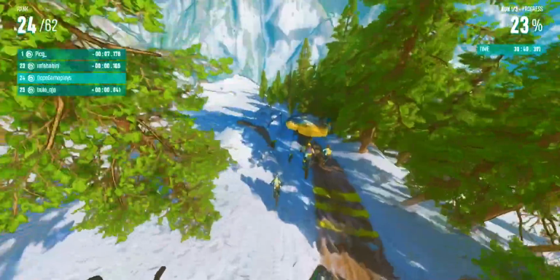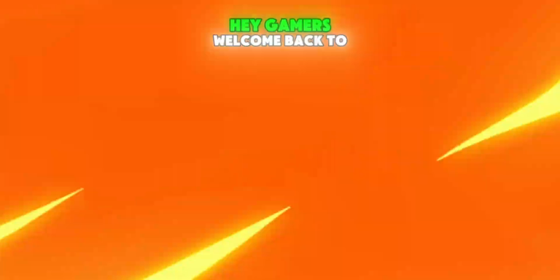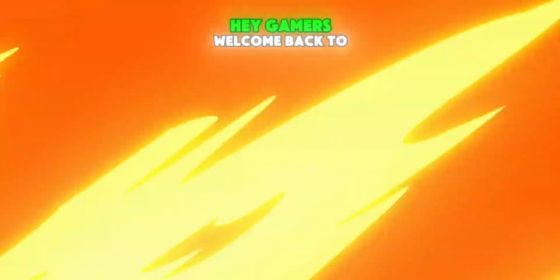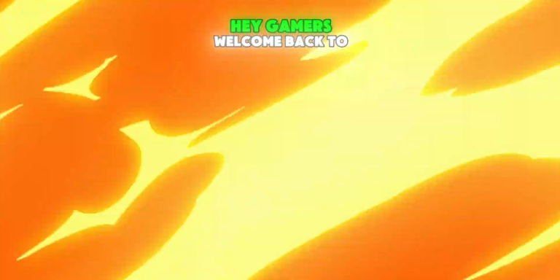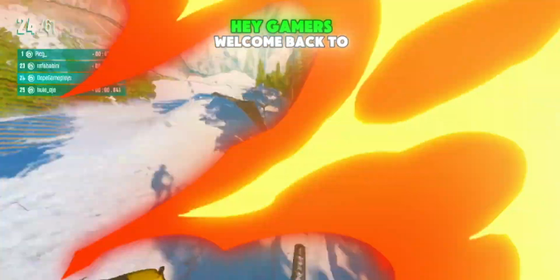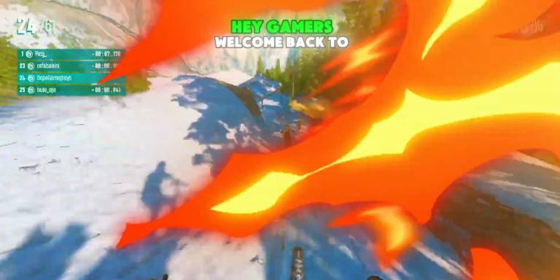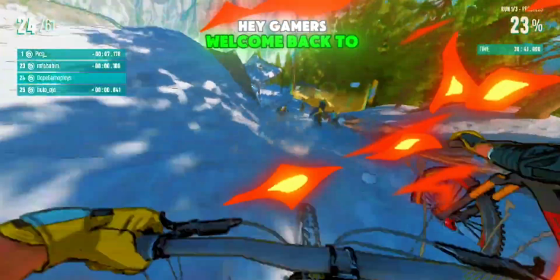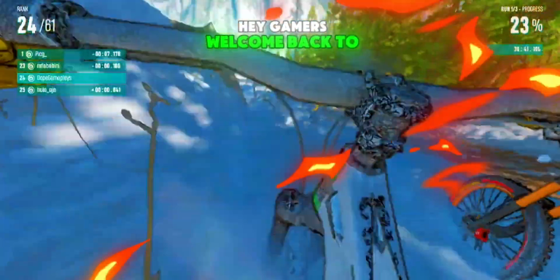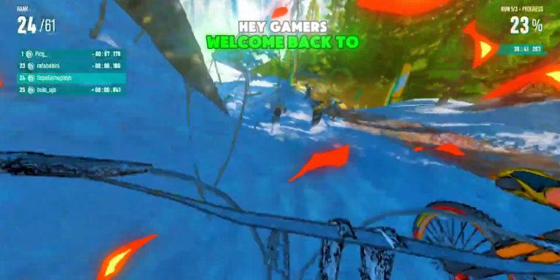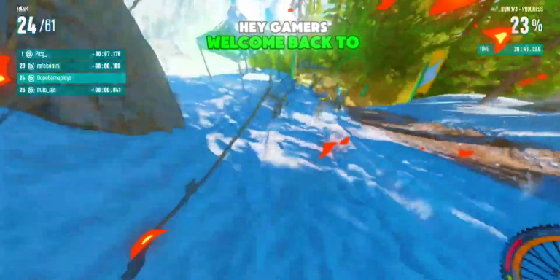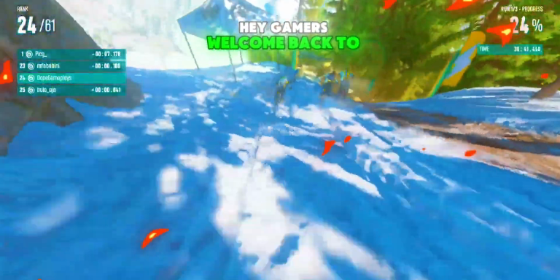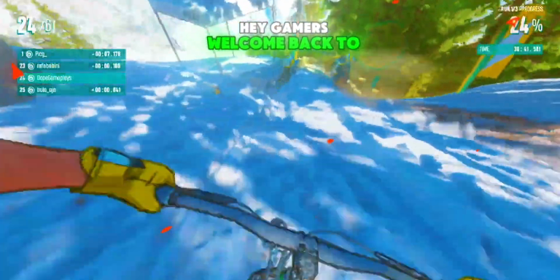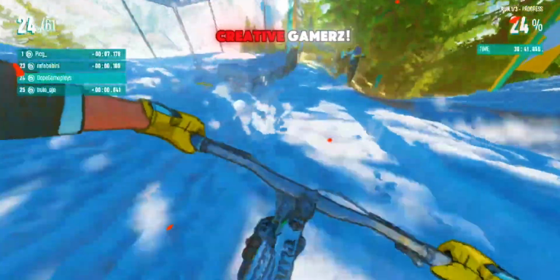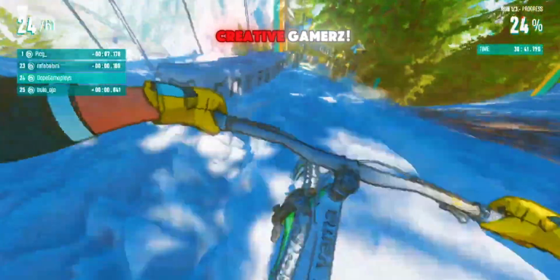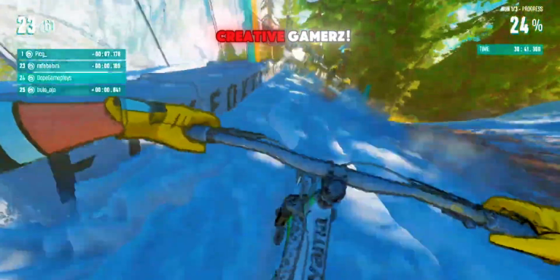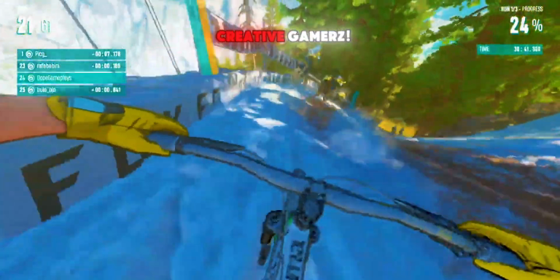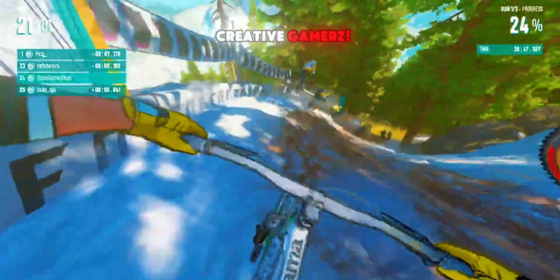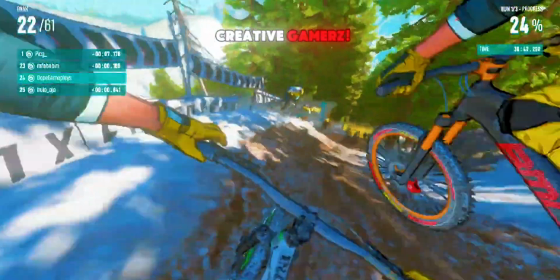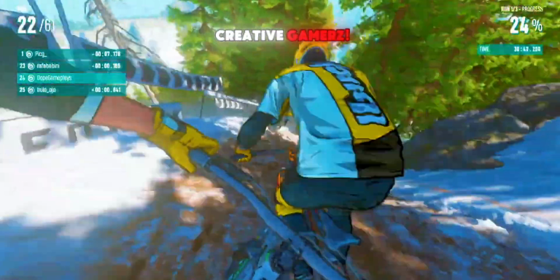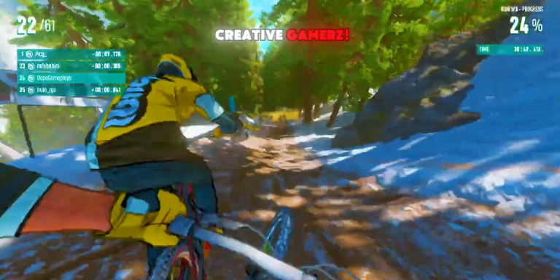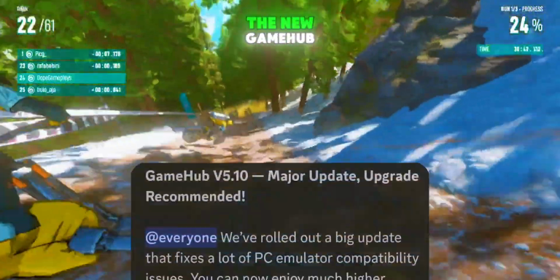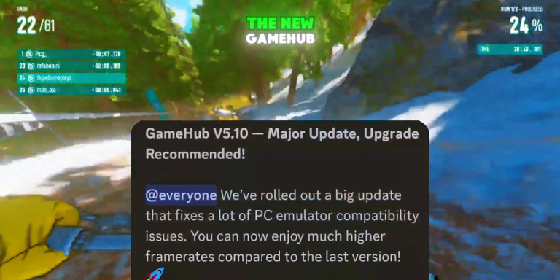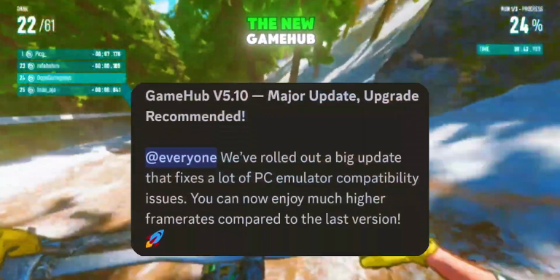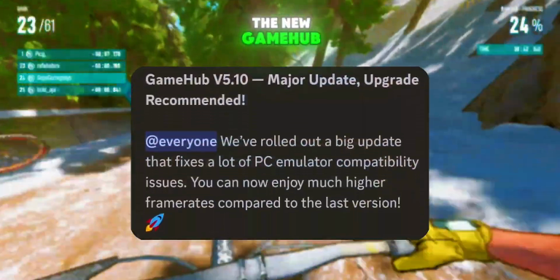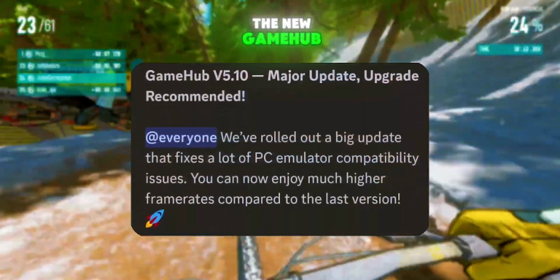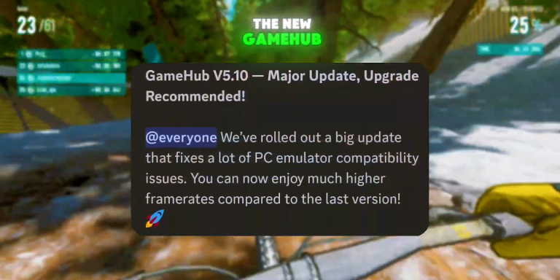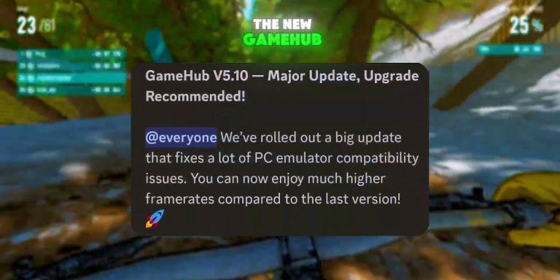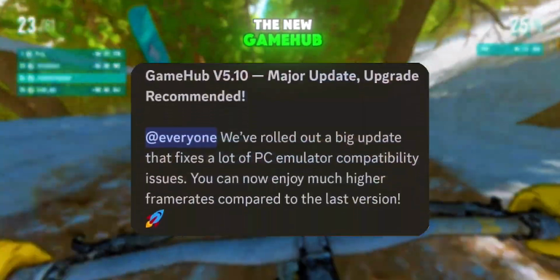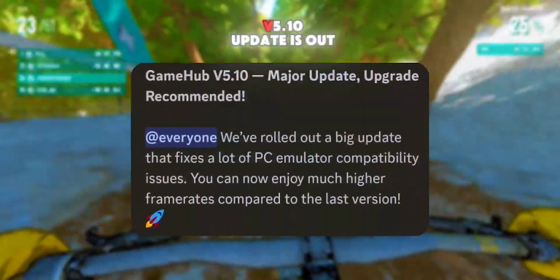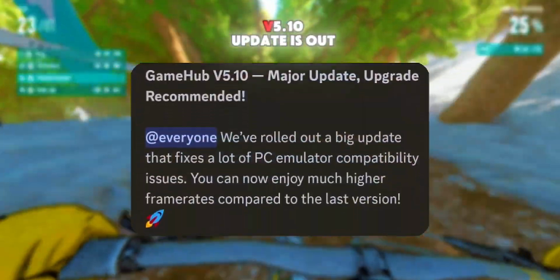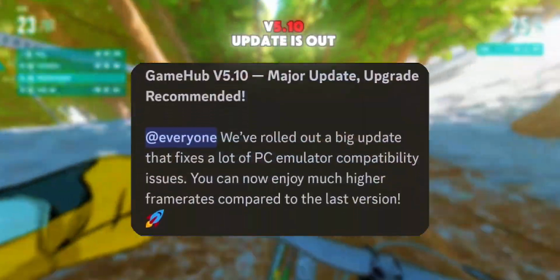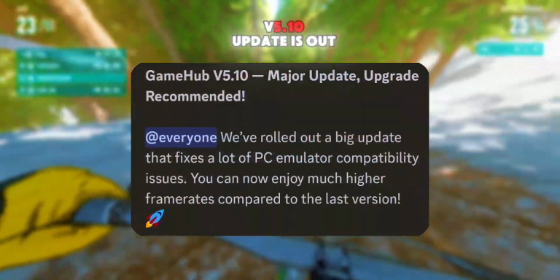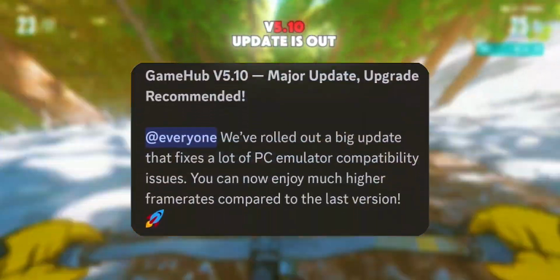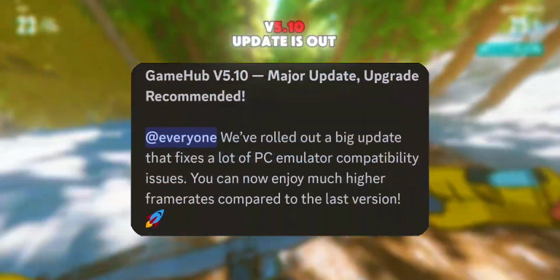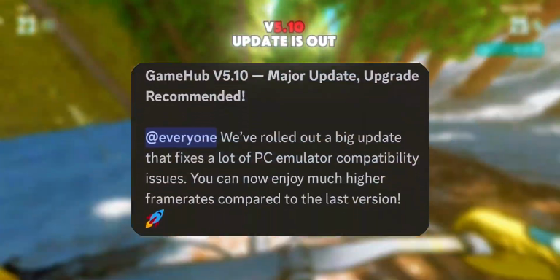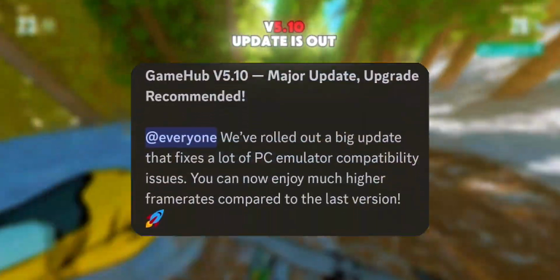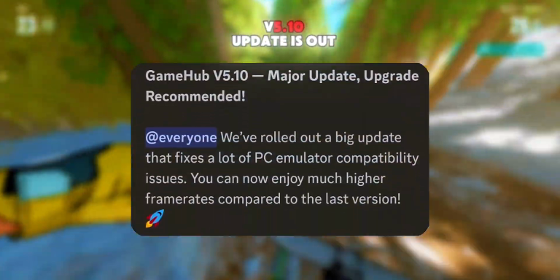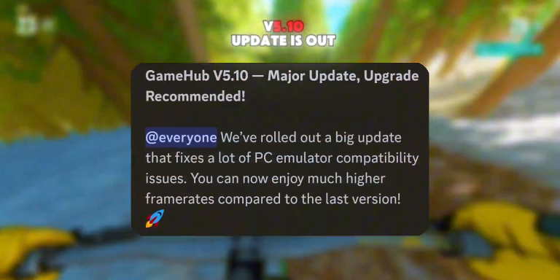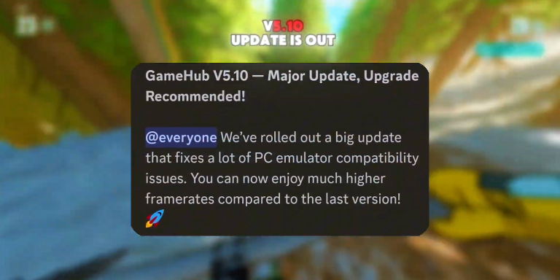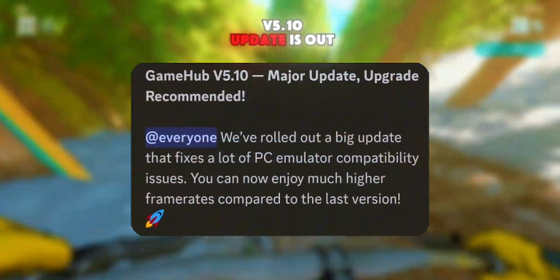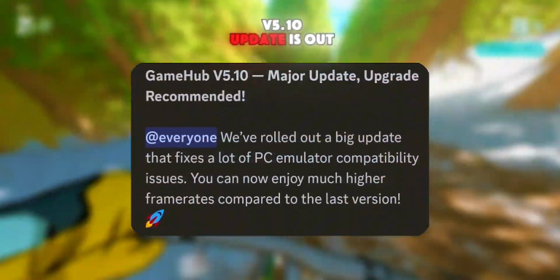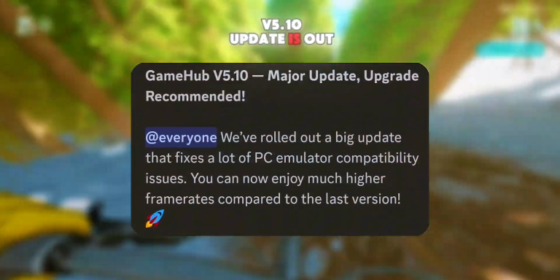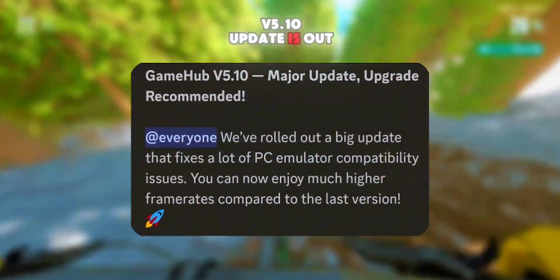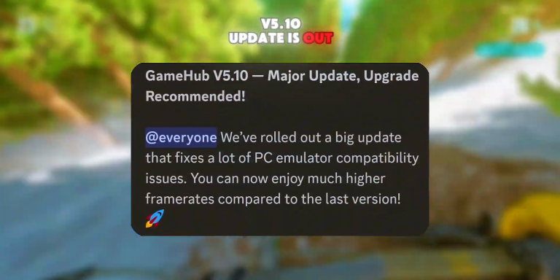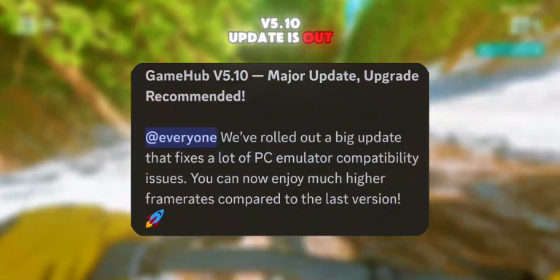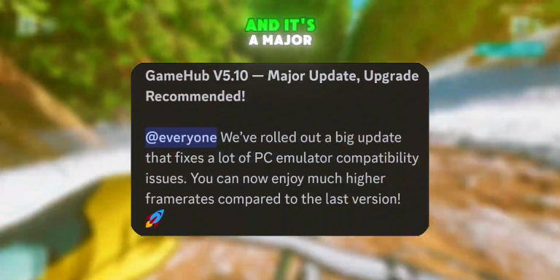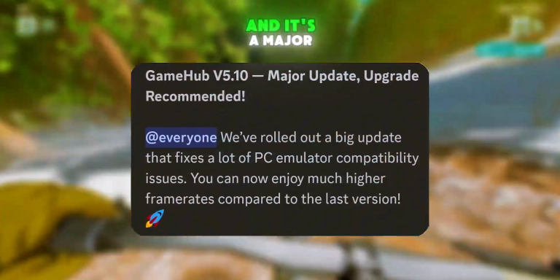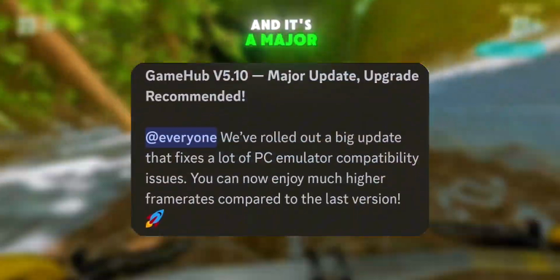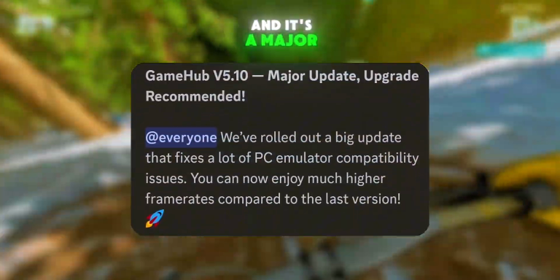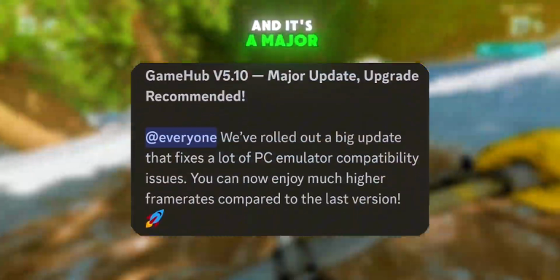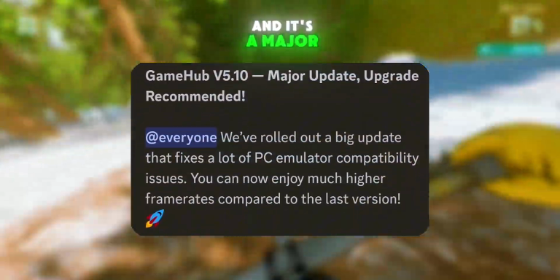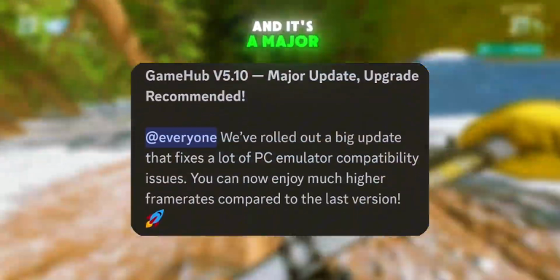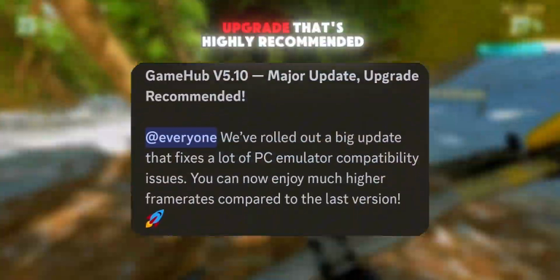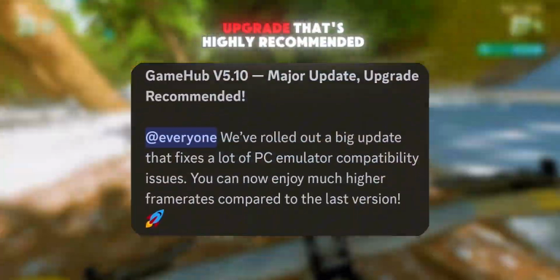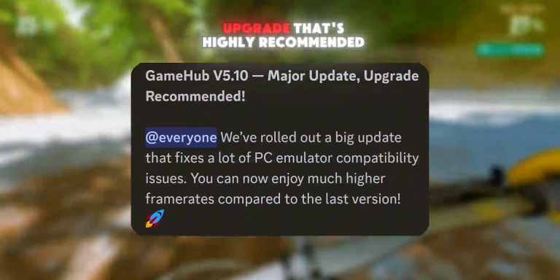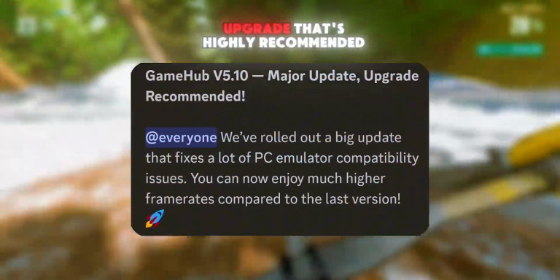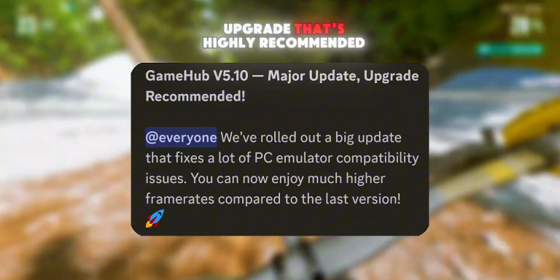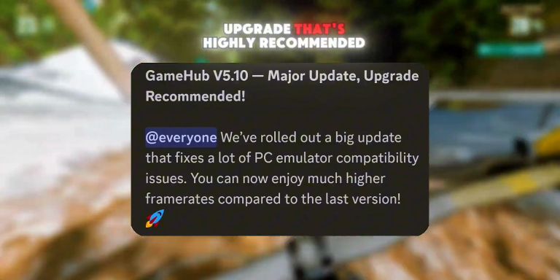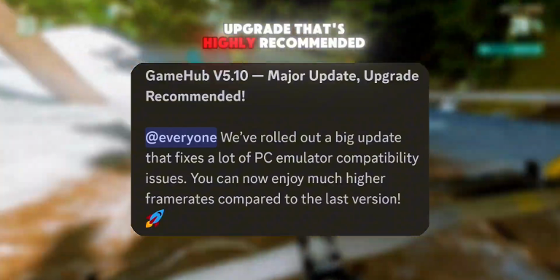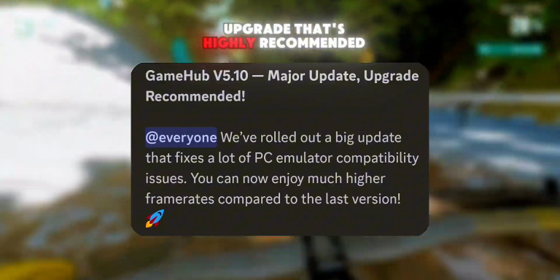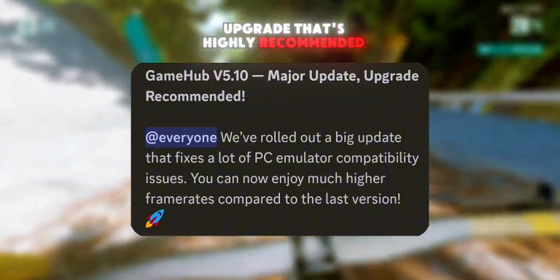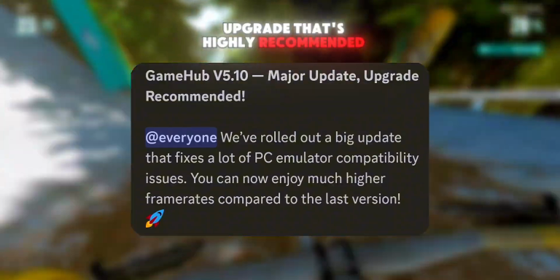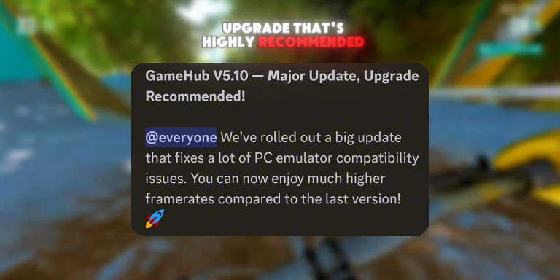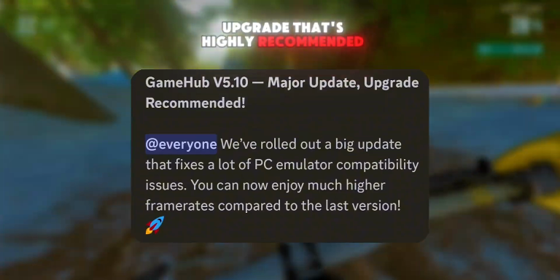Hey gamers, welcome back to Creative Gamers. The new Gamehub V5.10 update is out, and it's a major upgrade that's highly recommended.